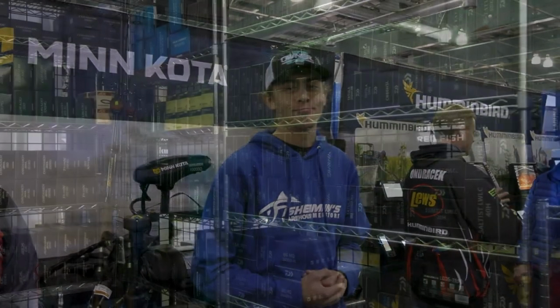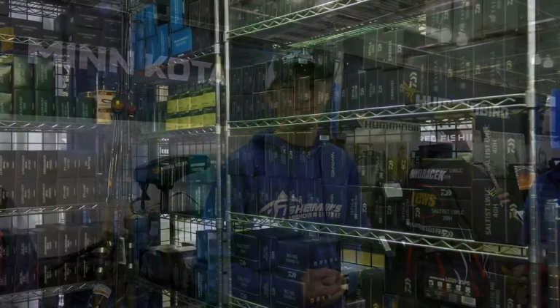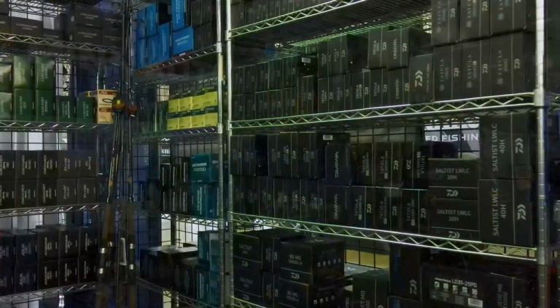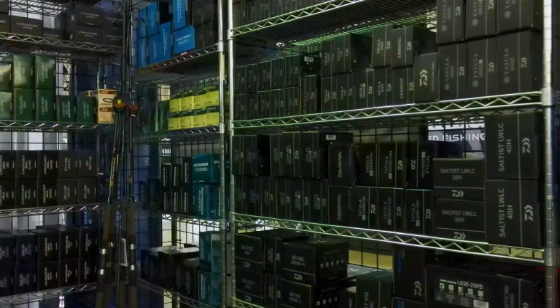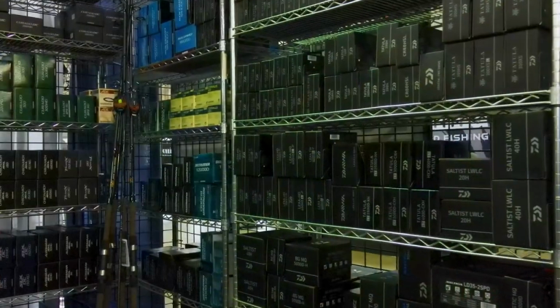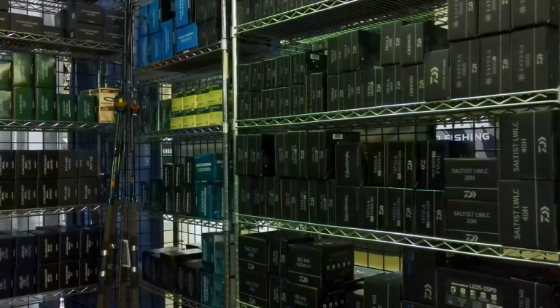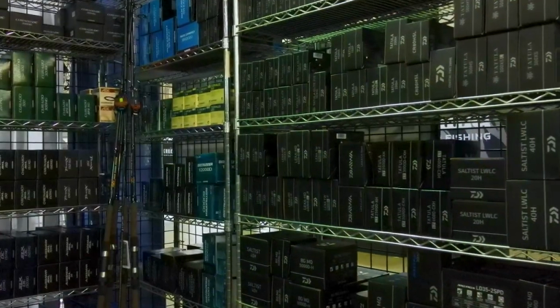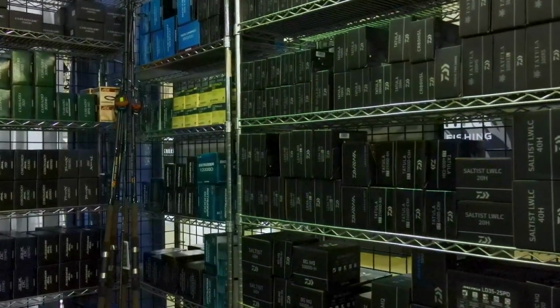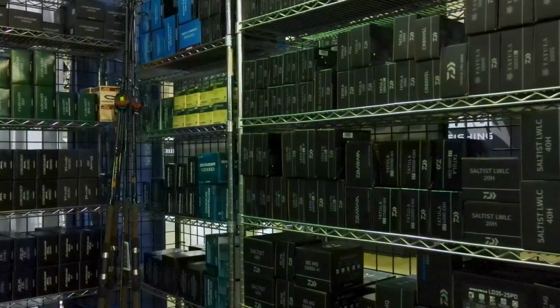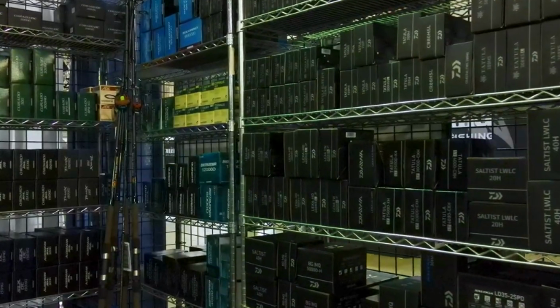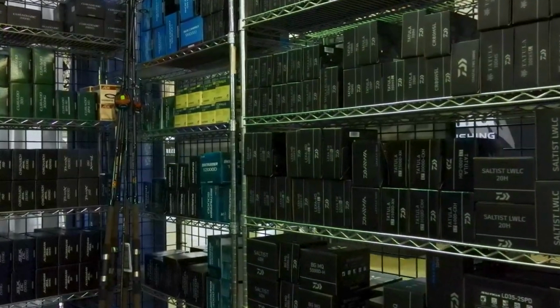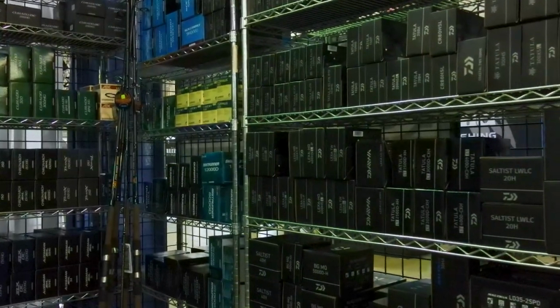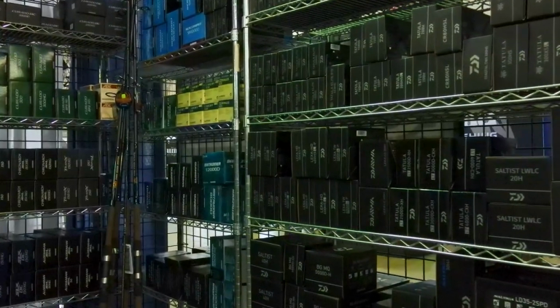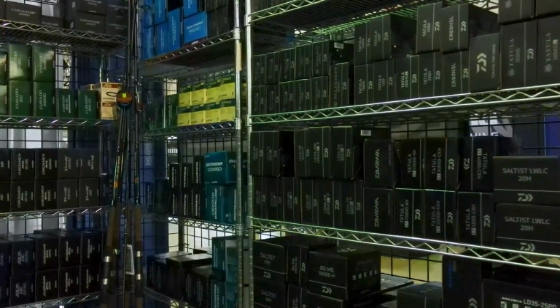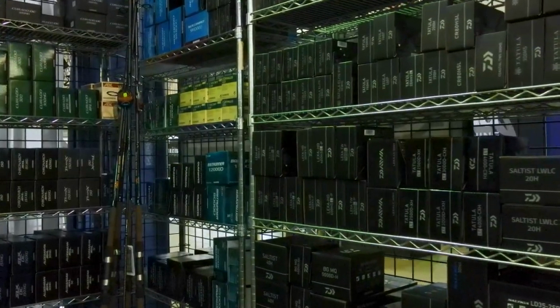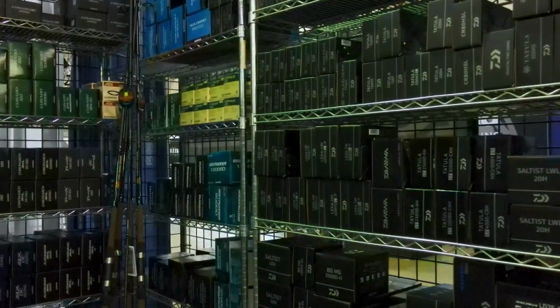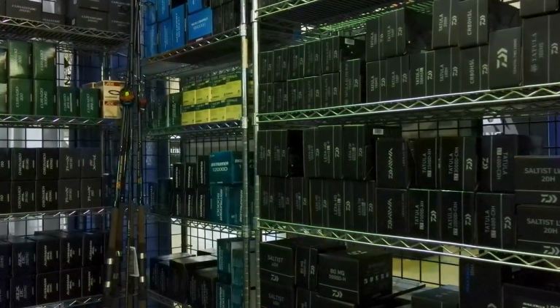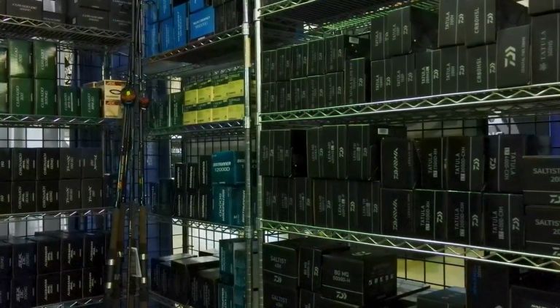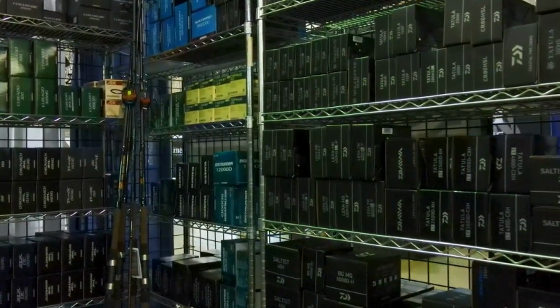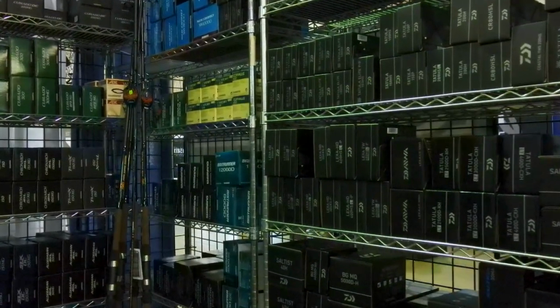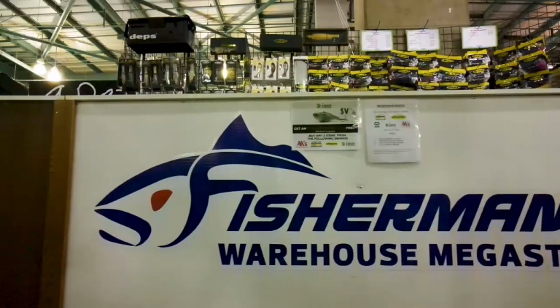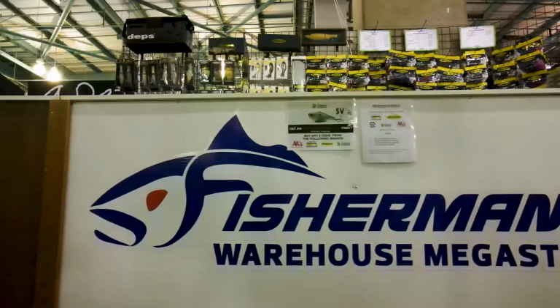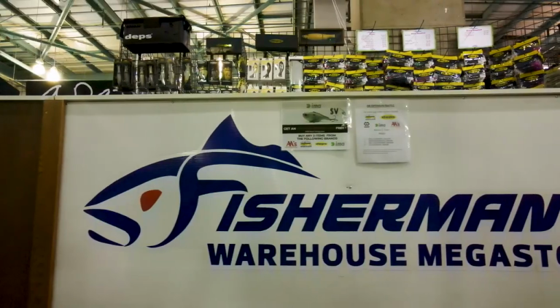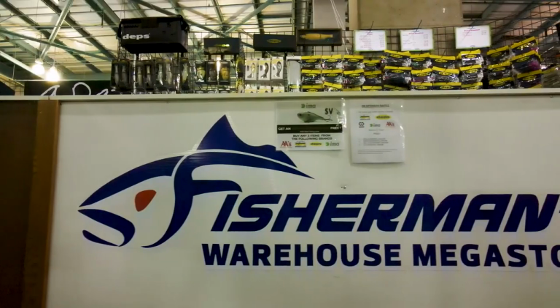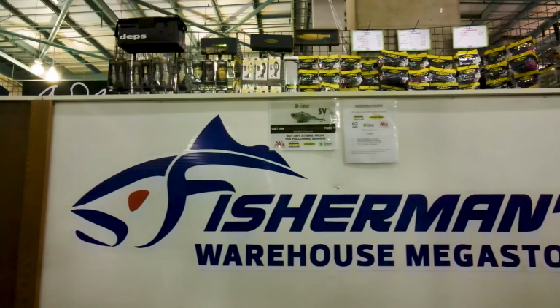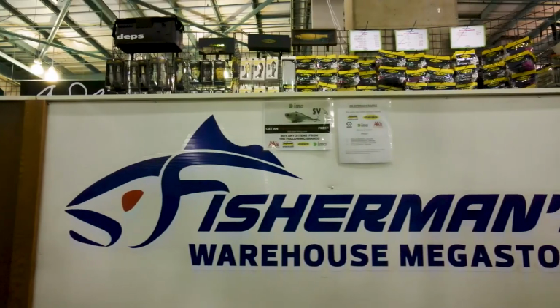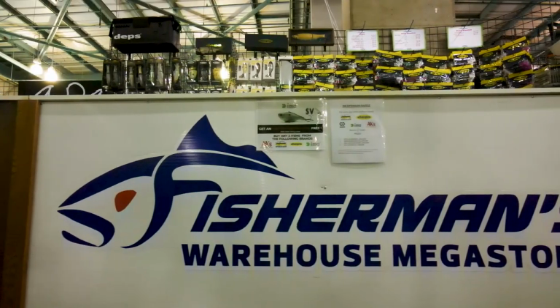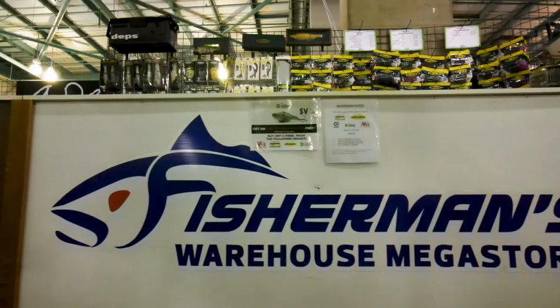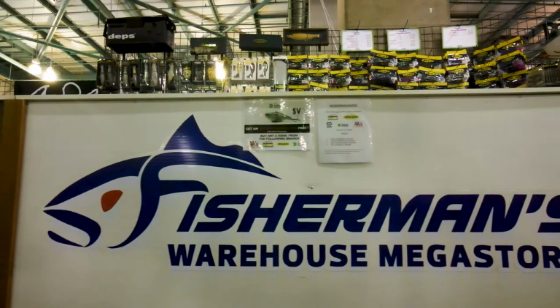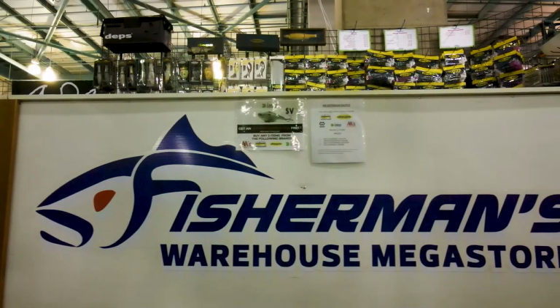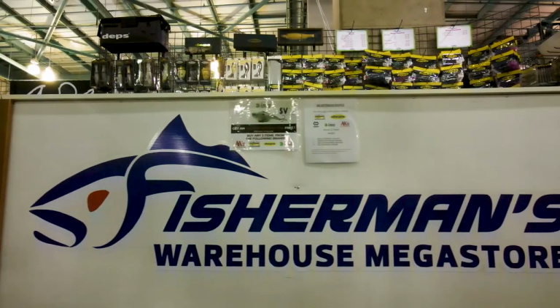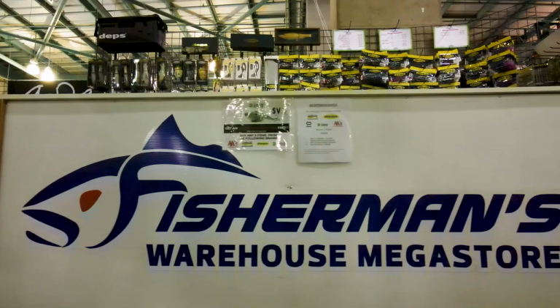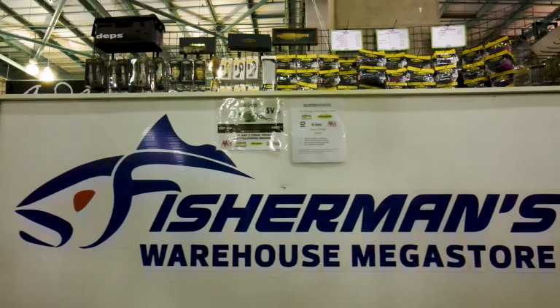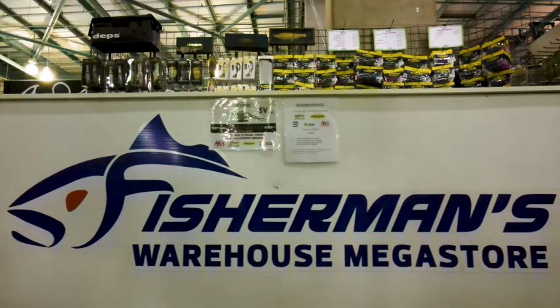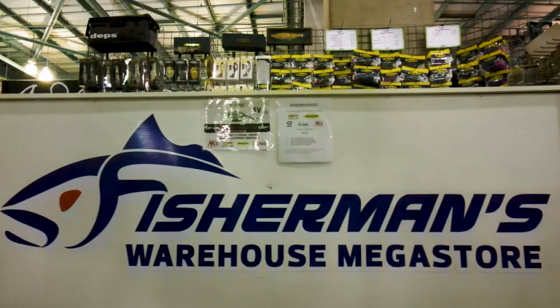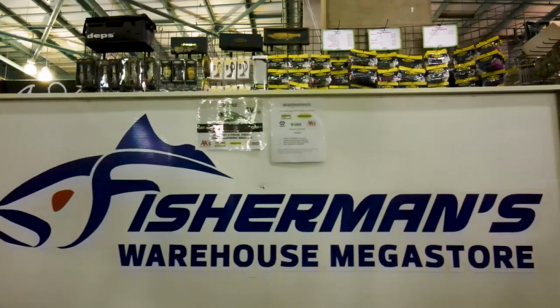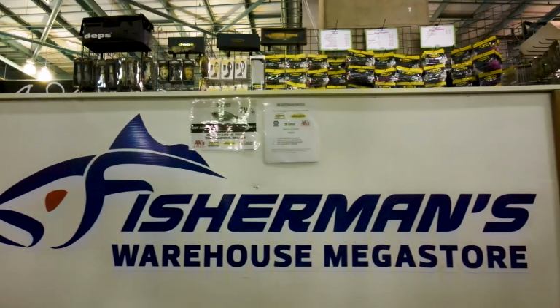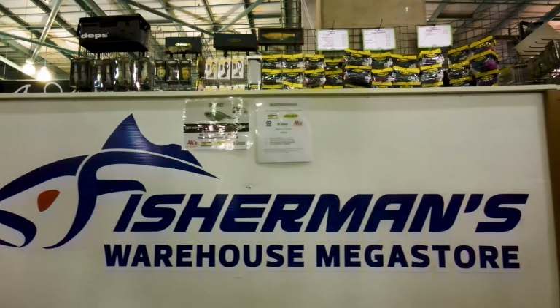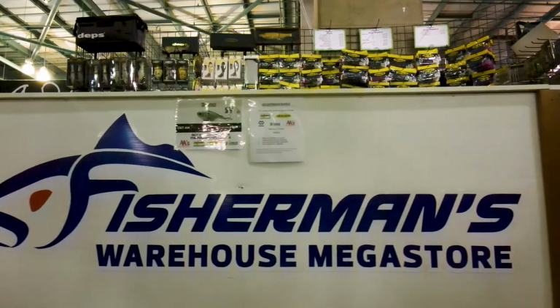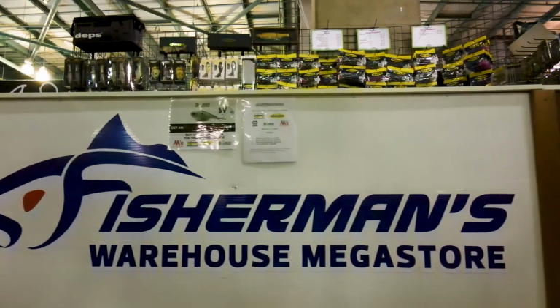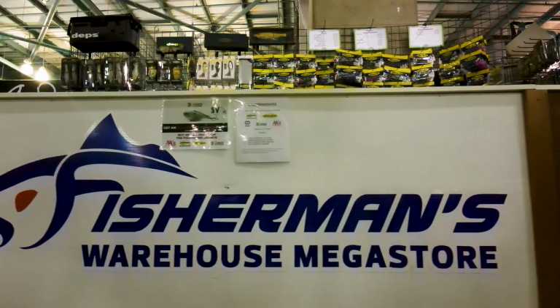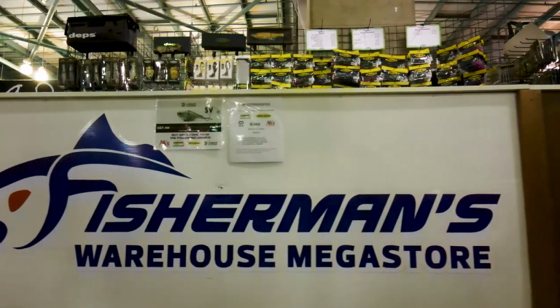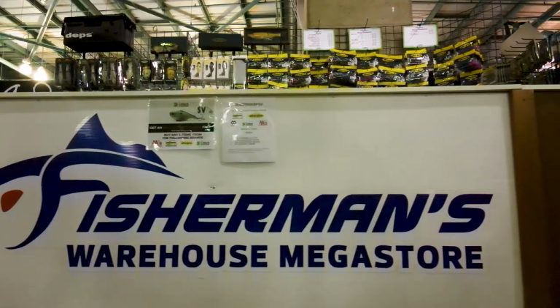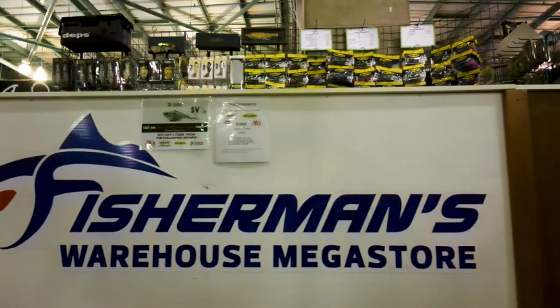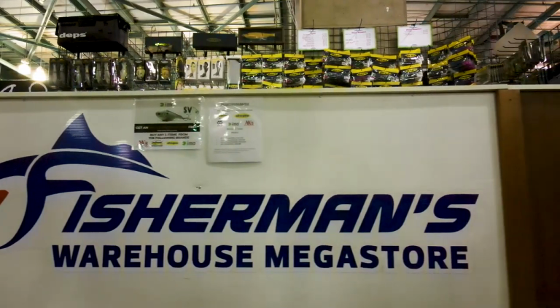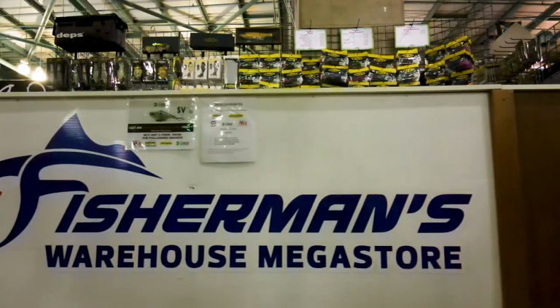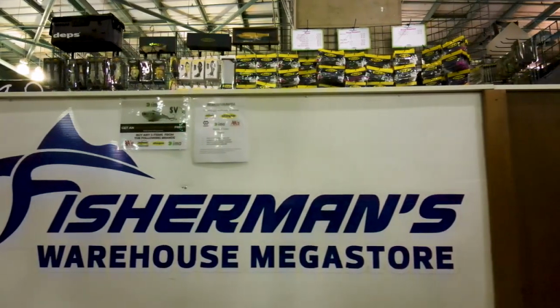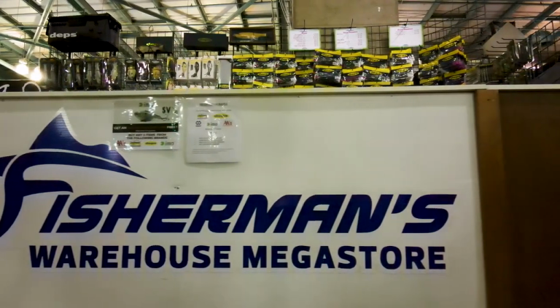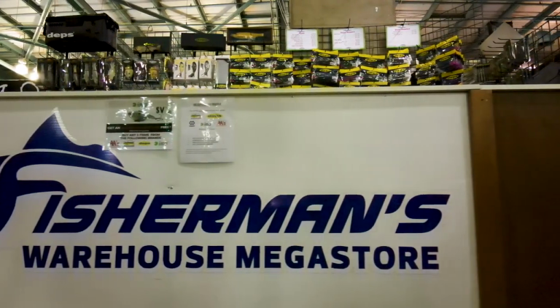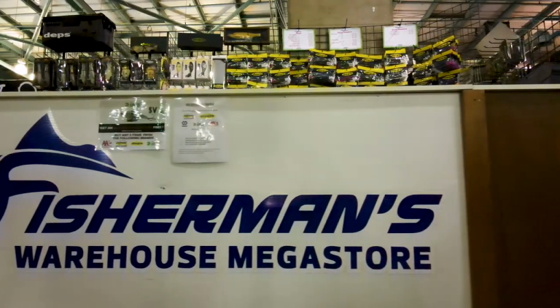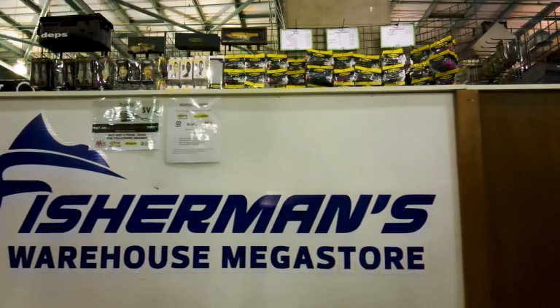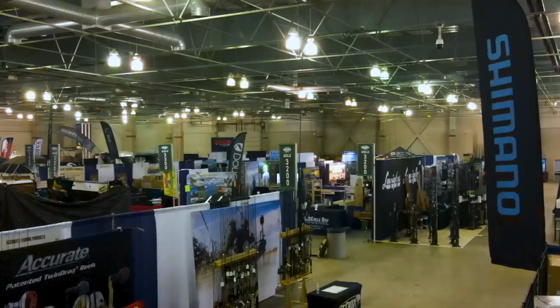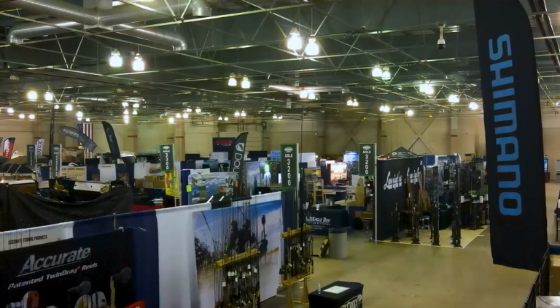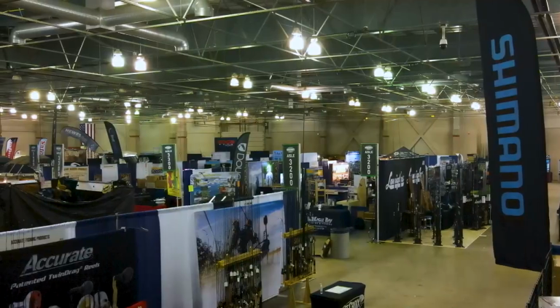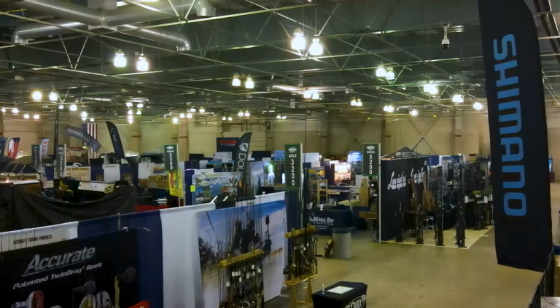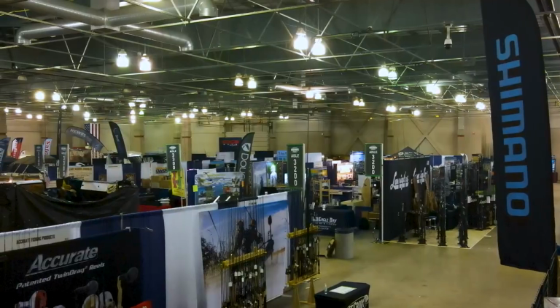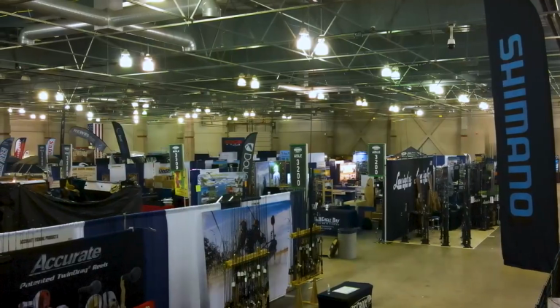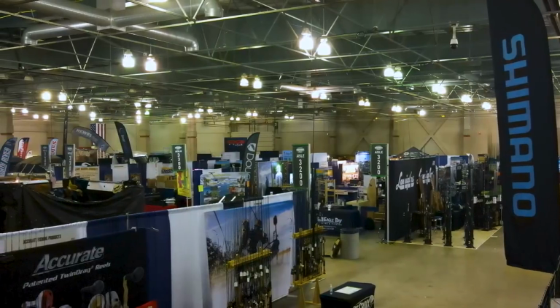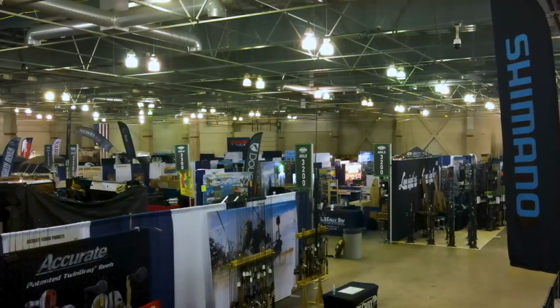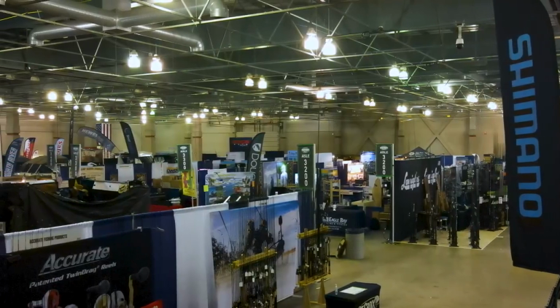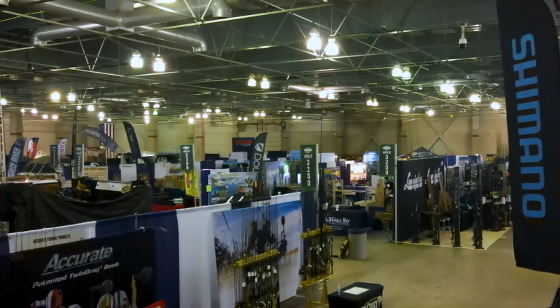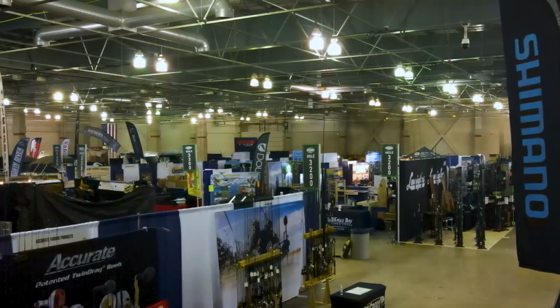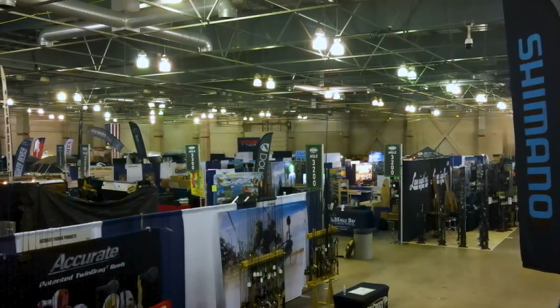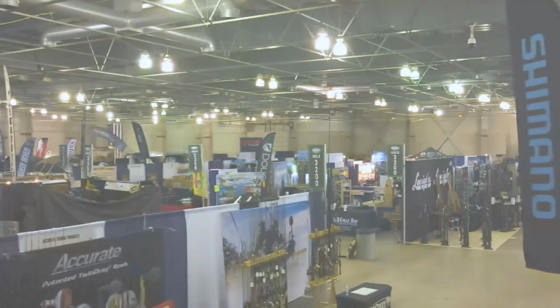Well, that's all the time we have today. We hope to see you here at ISC this Saturday and Sunday so we can give you the fishing gear you need.